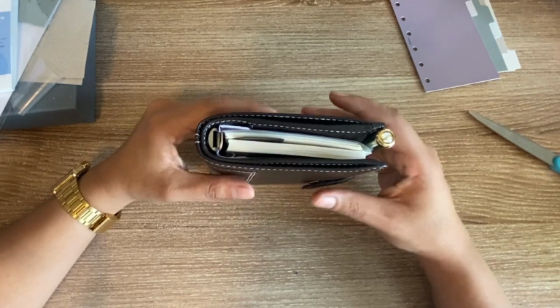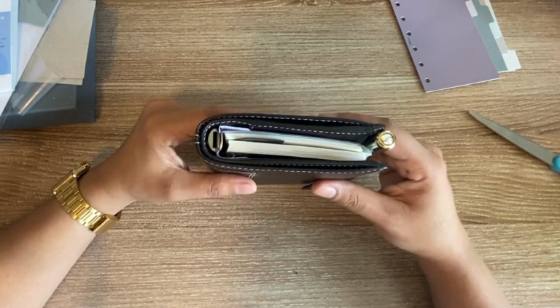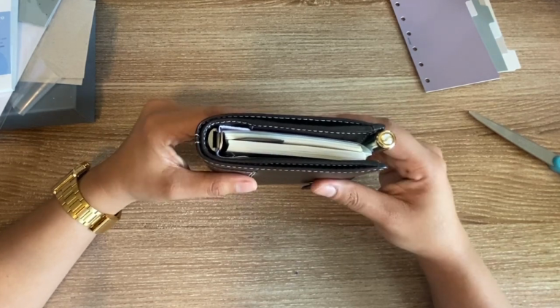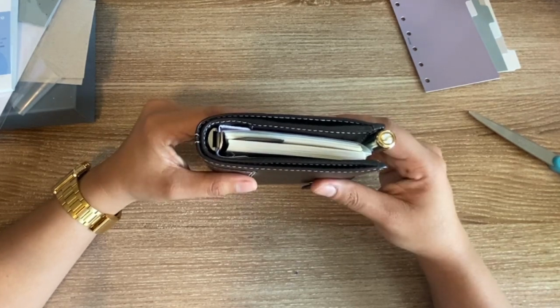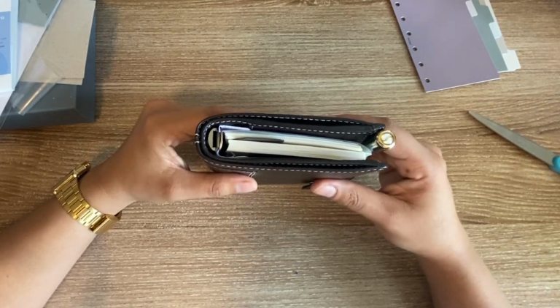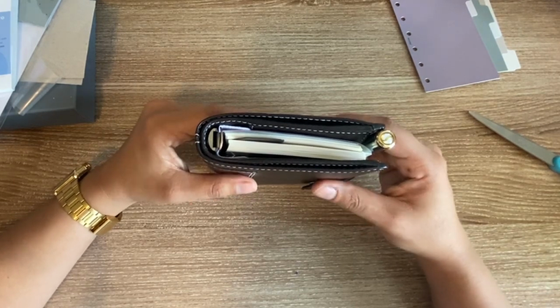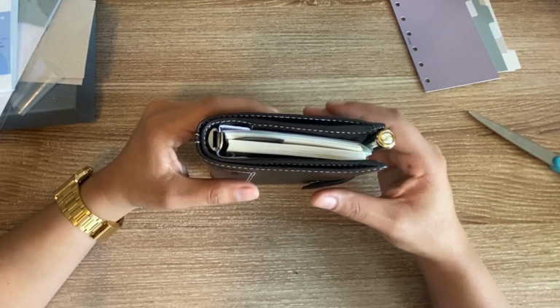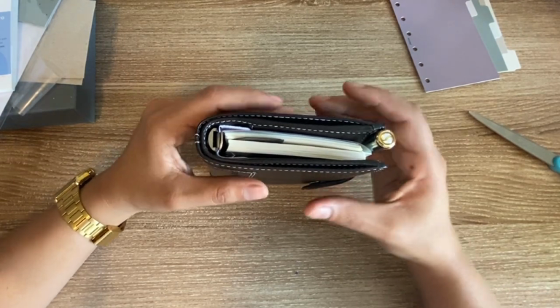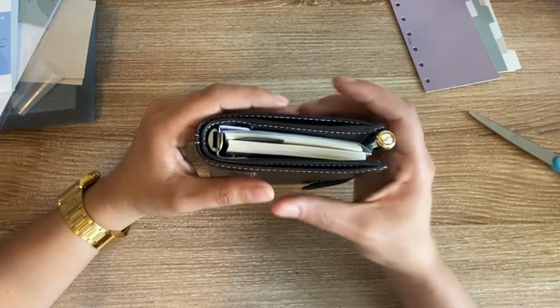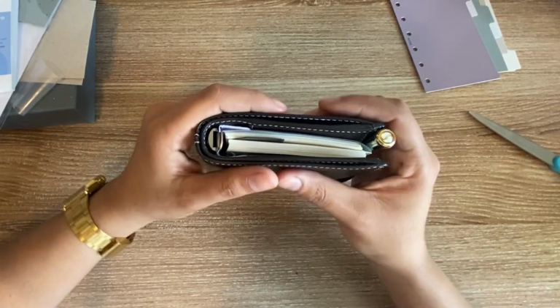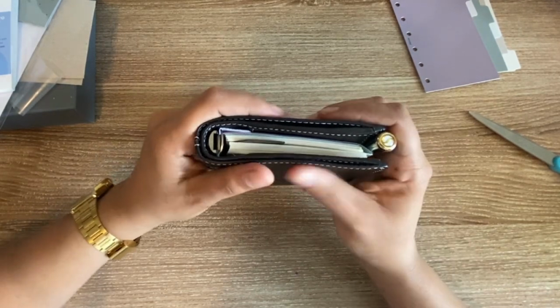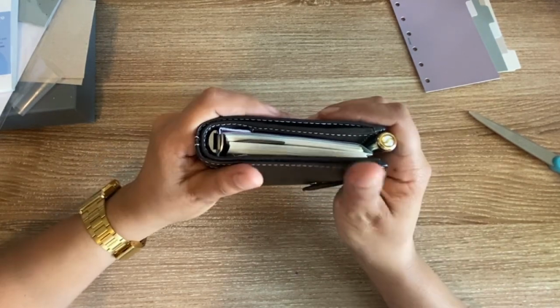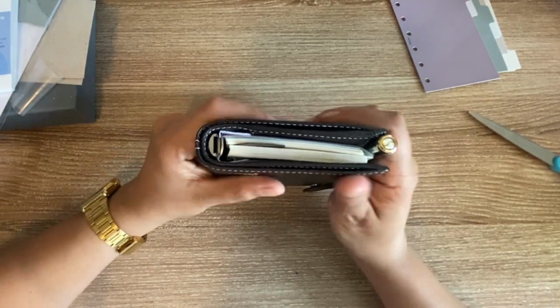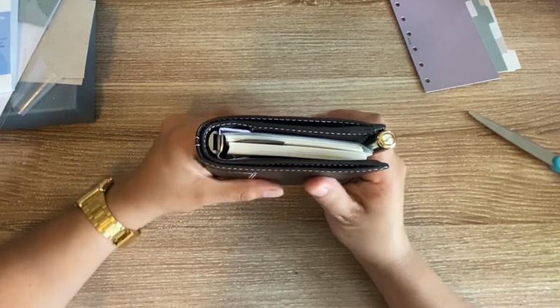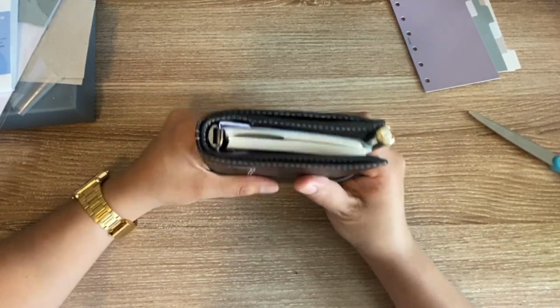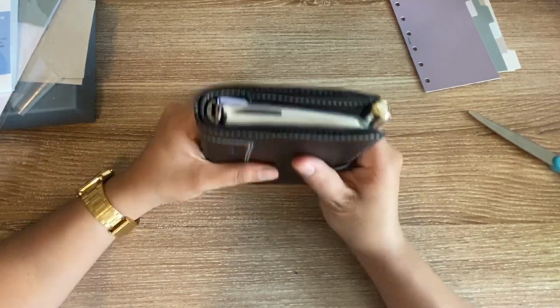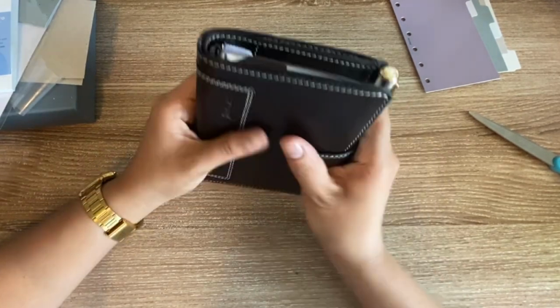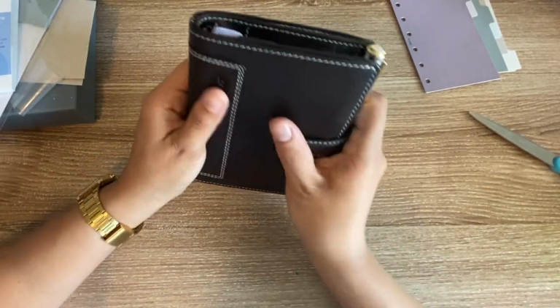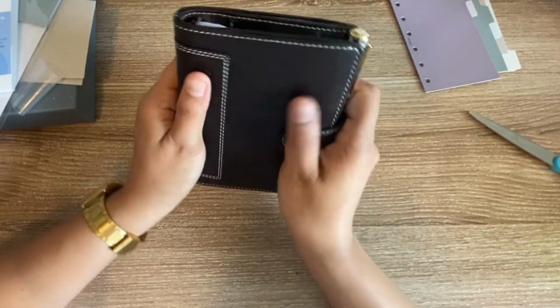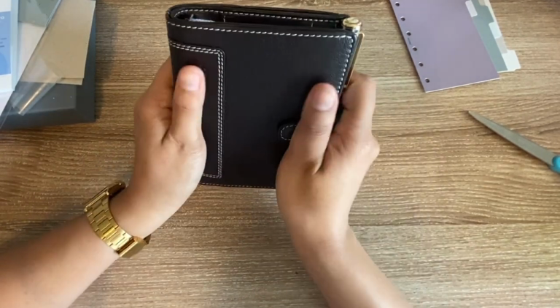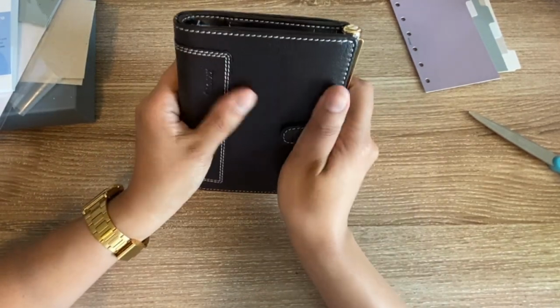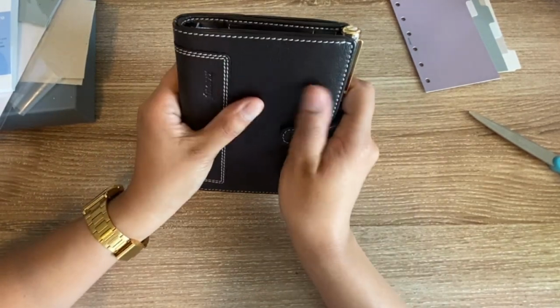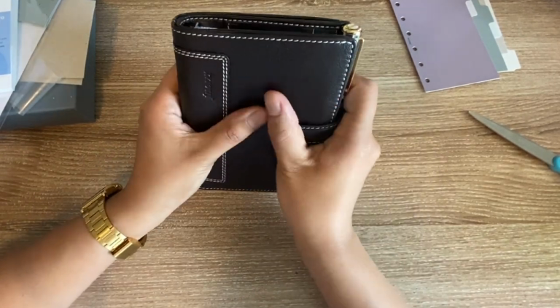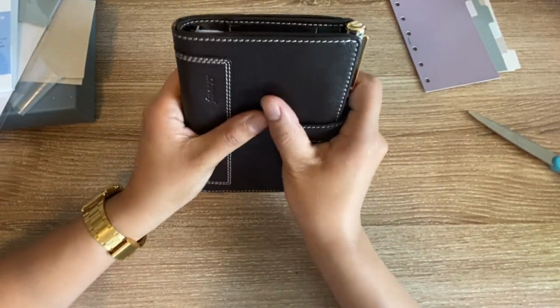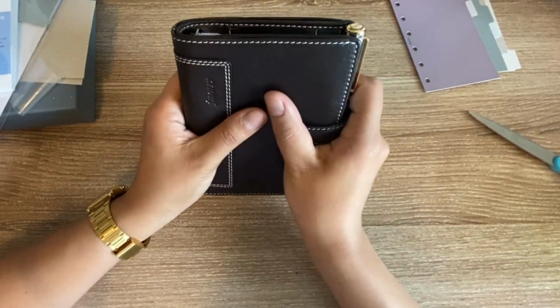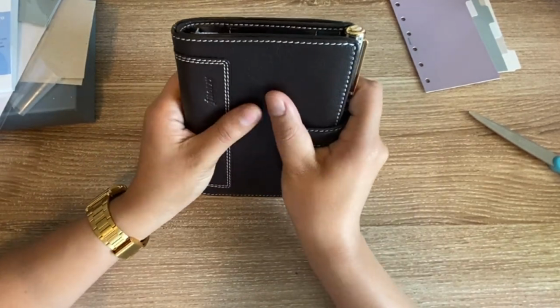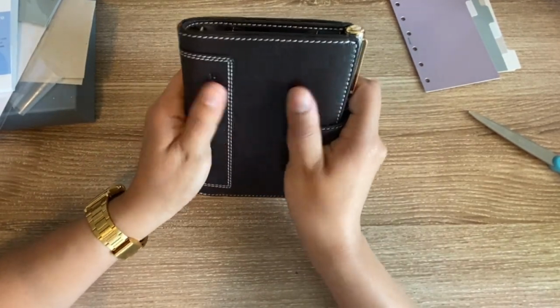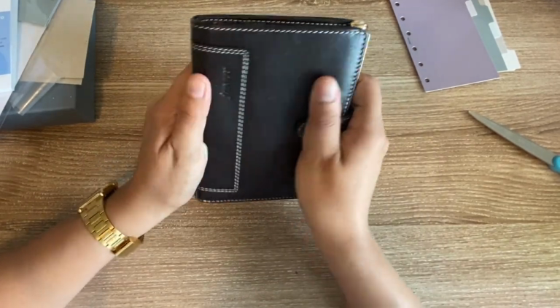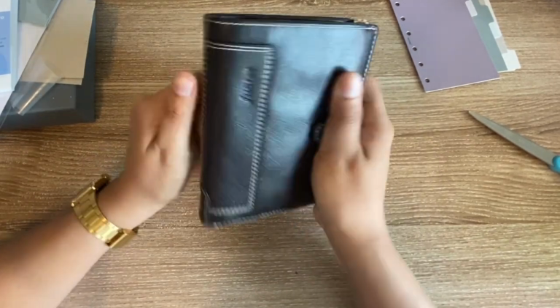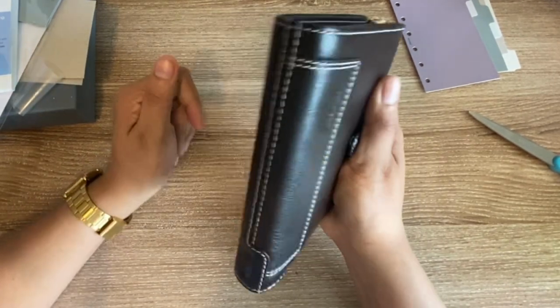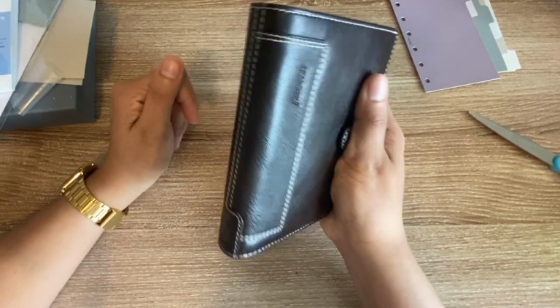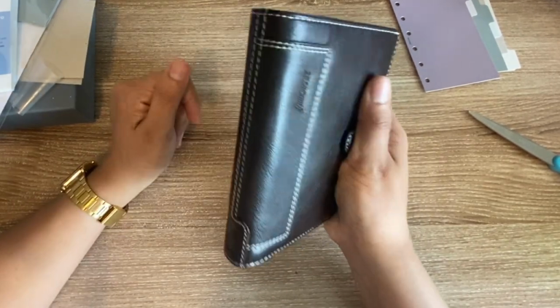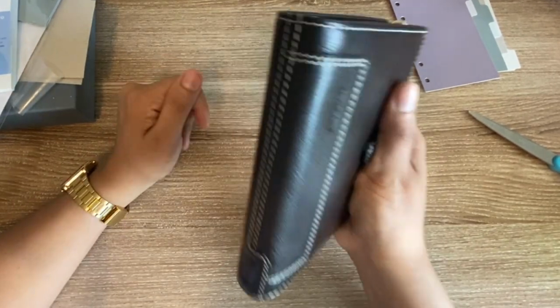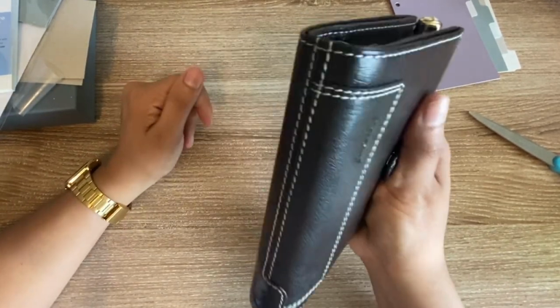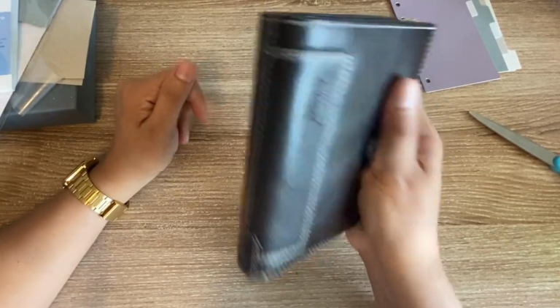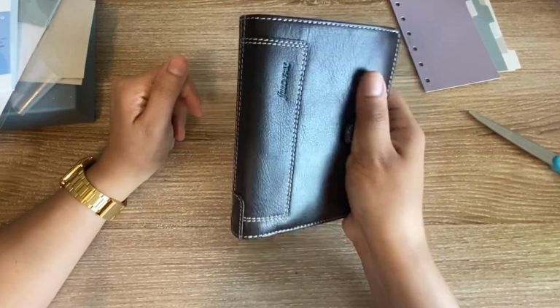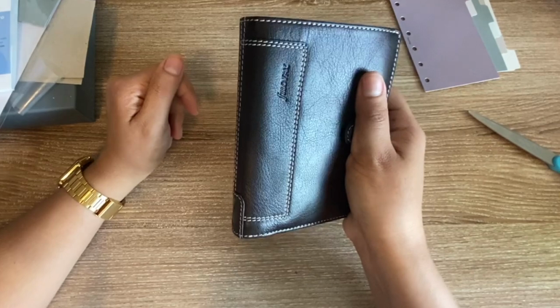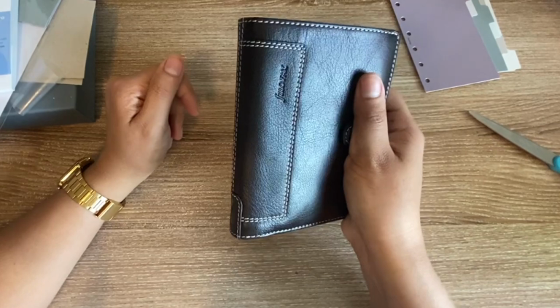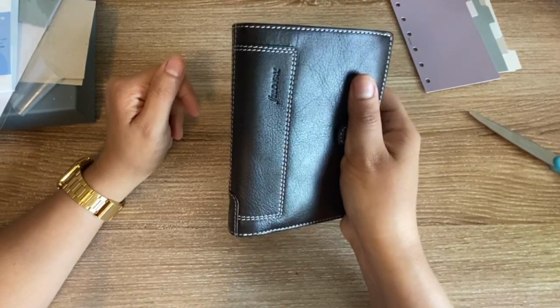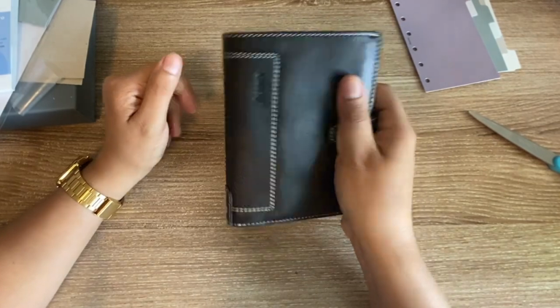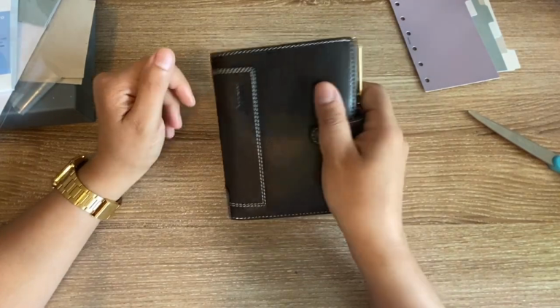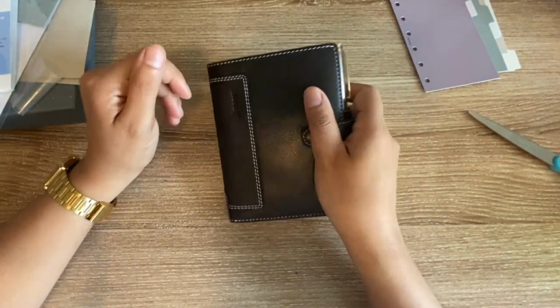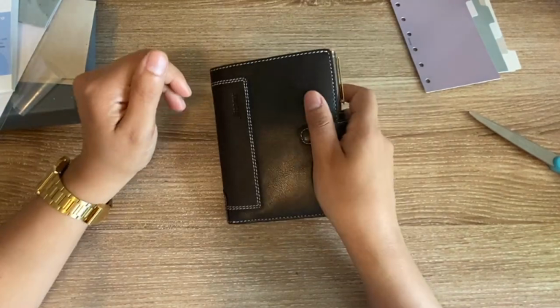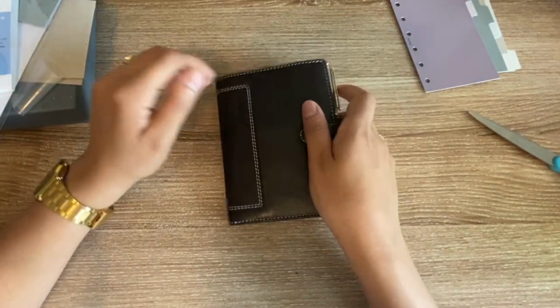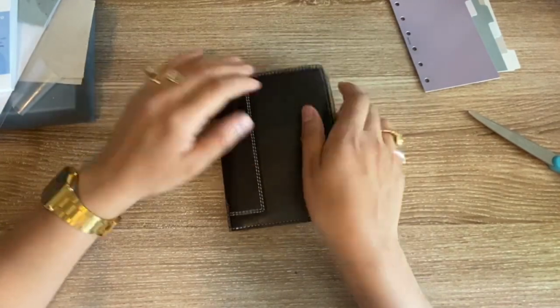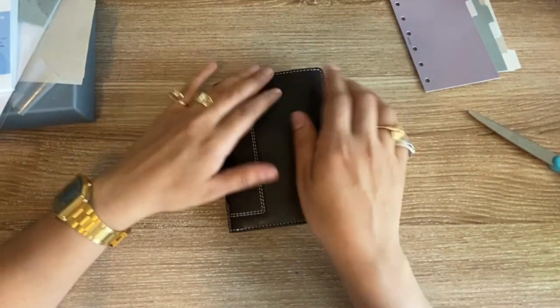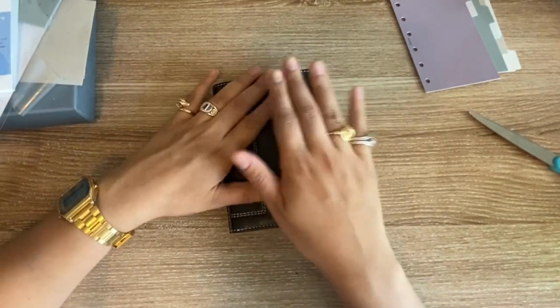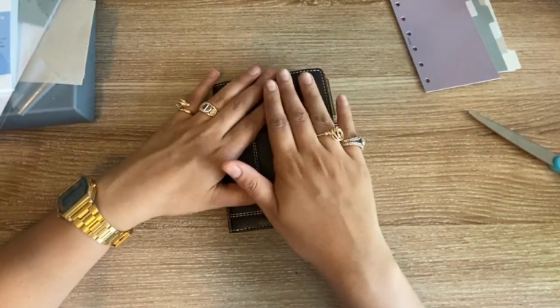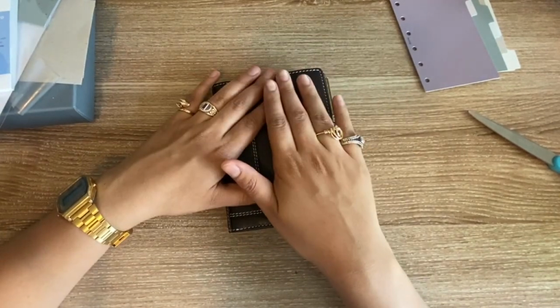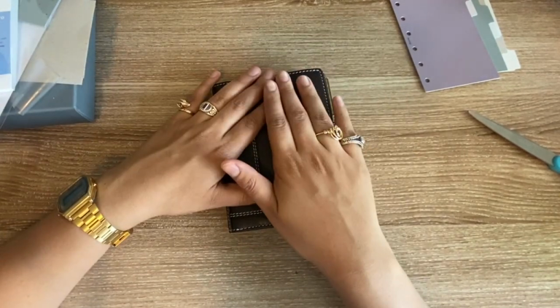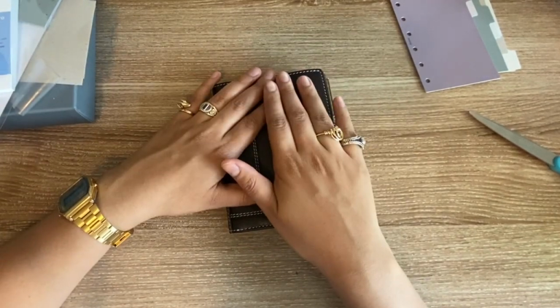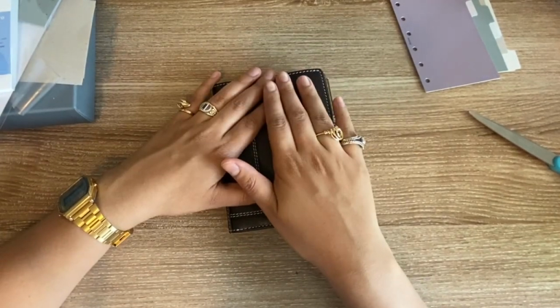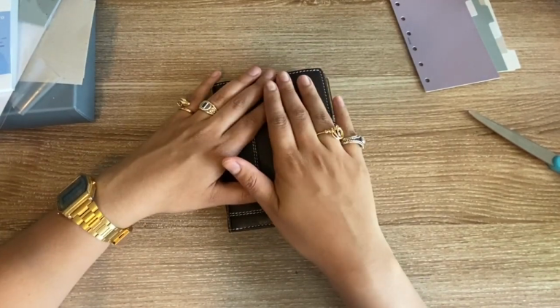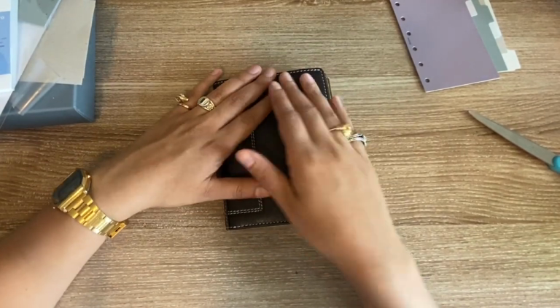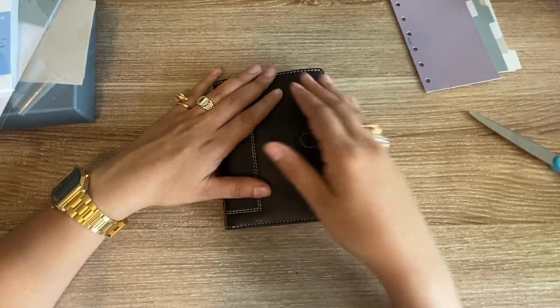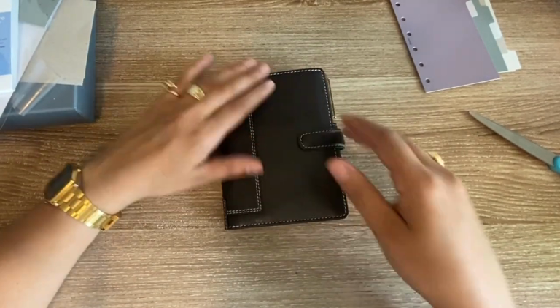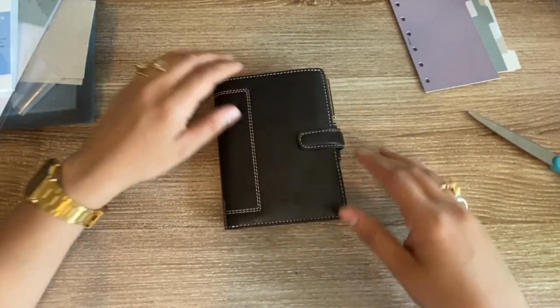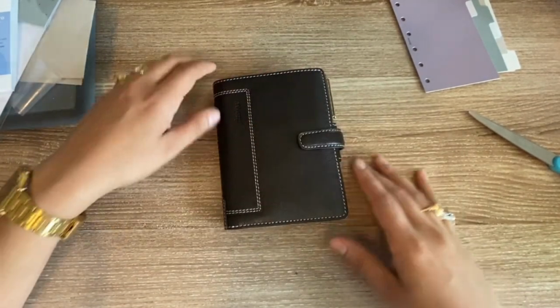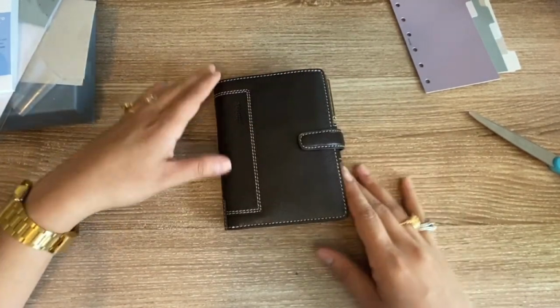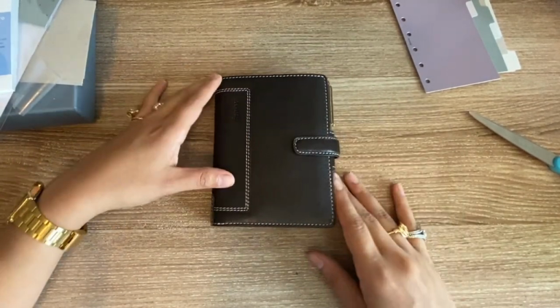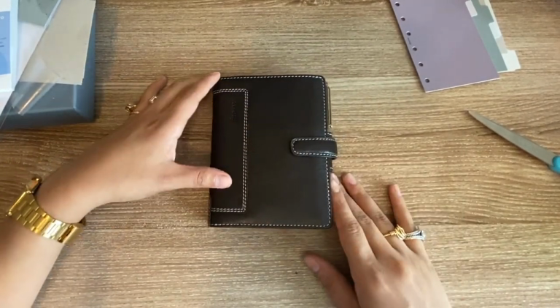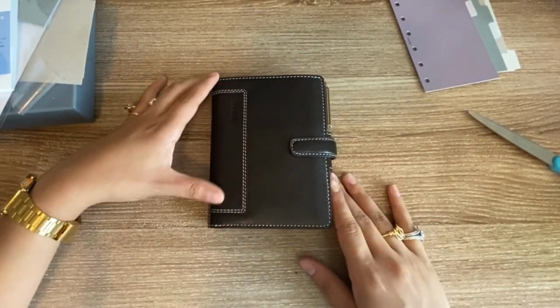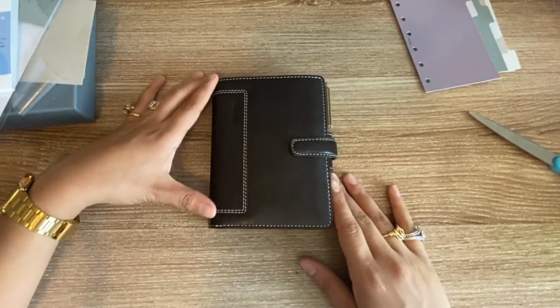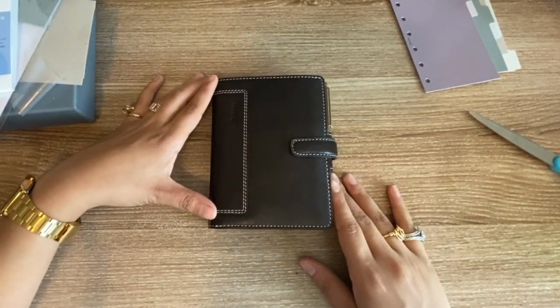I'm just so in love with this planner — very excited to get into it. I will show you what it looks like when it's set up, but let me know your thoughts. See you soon!